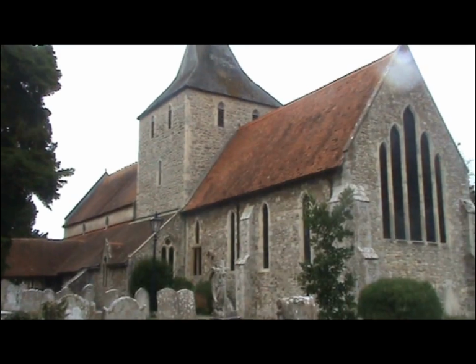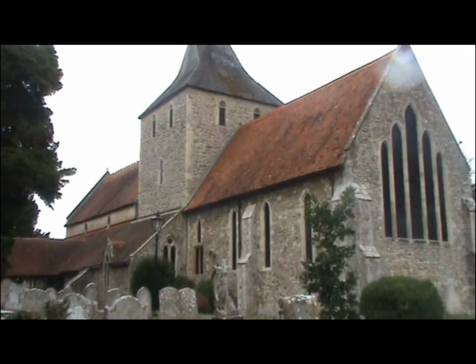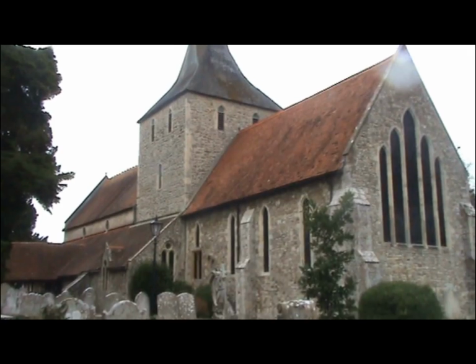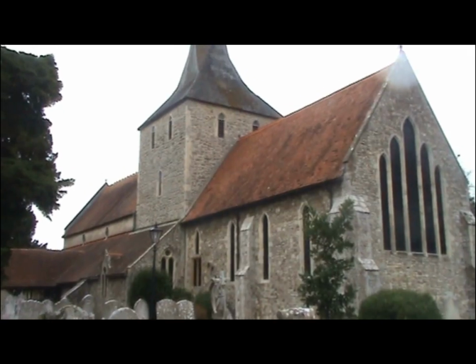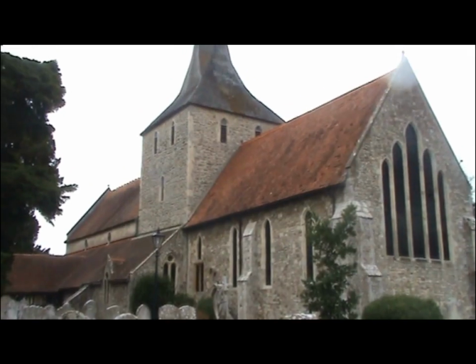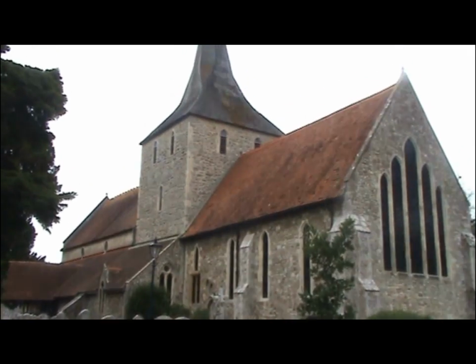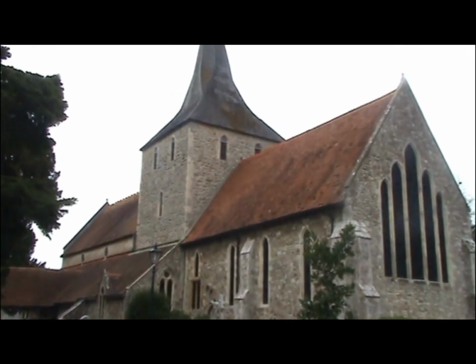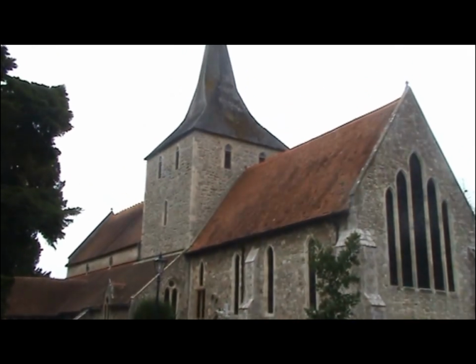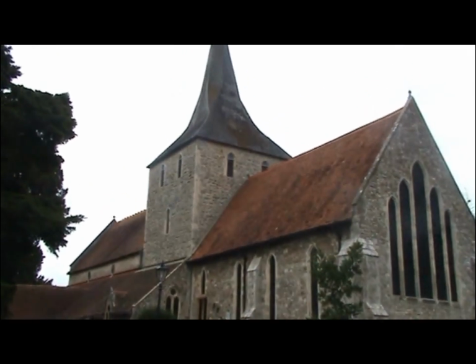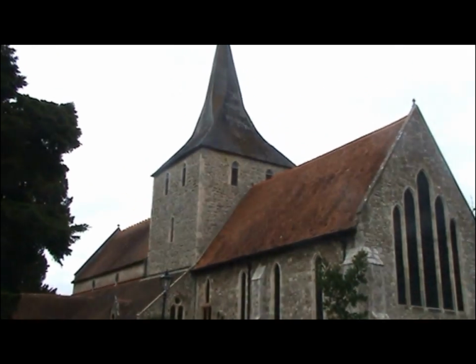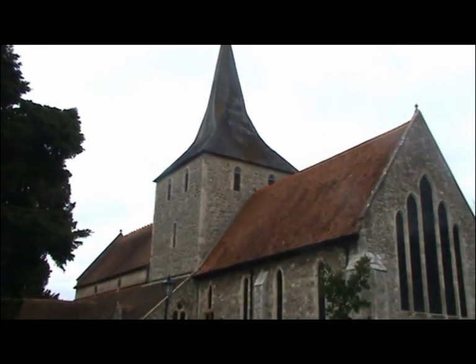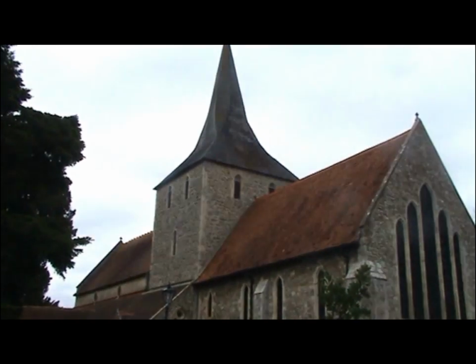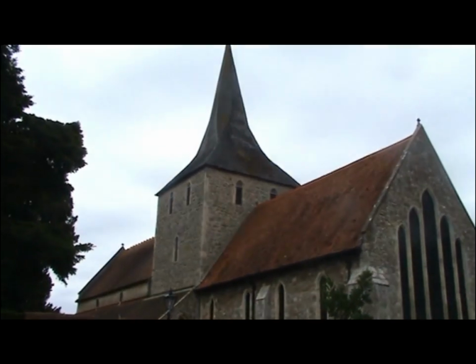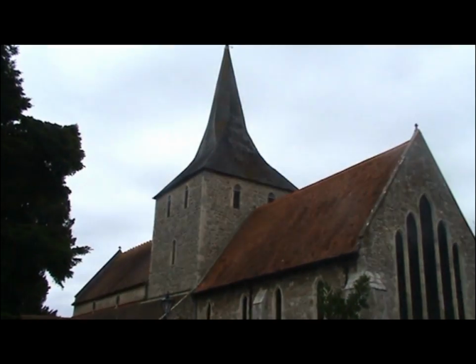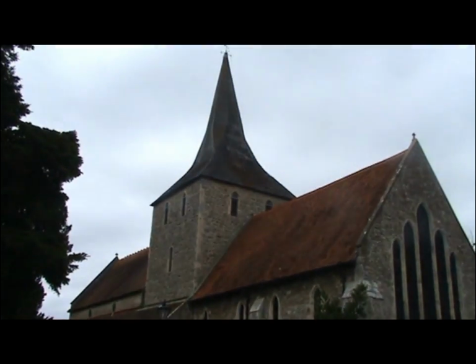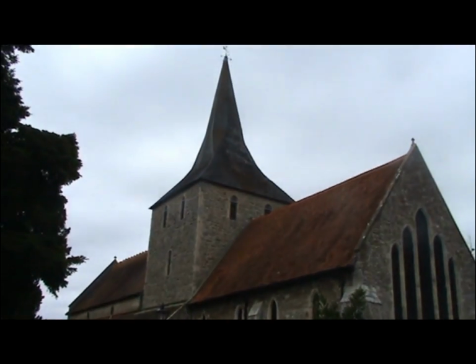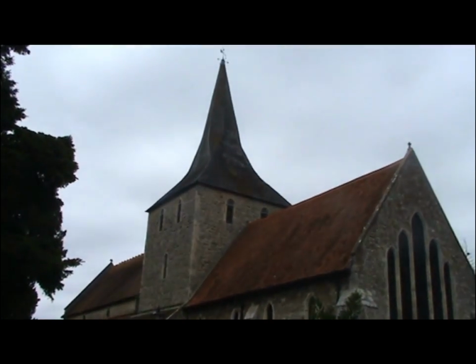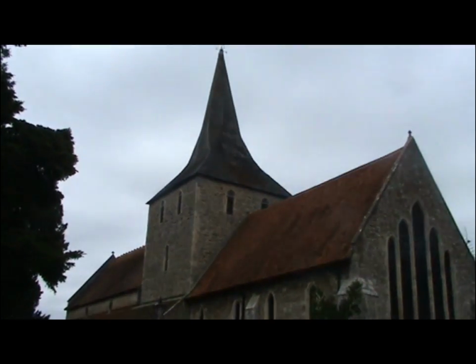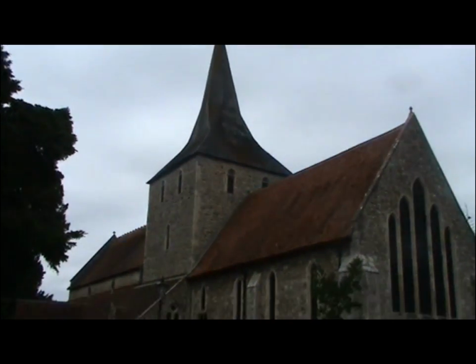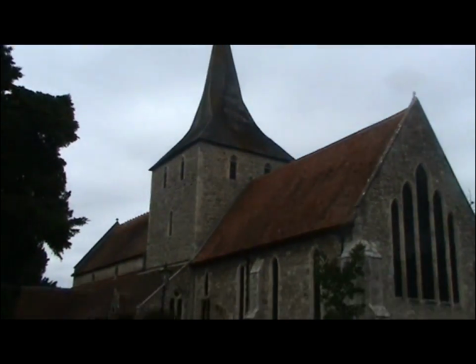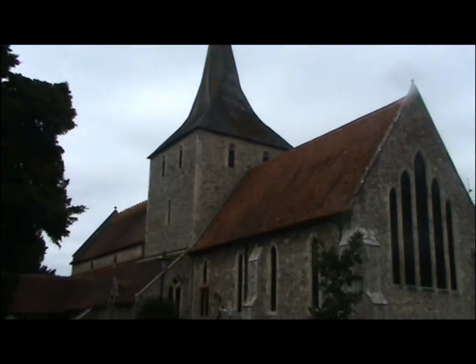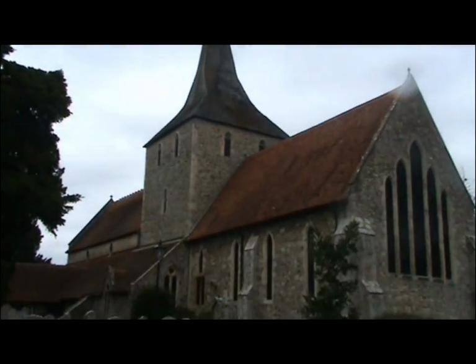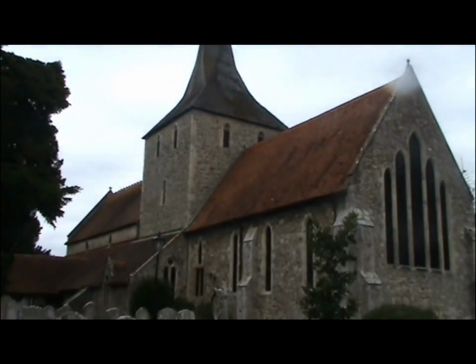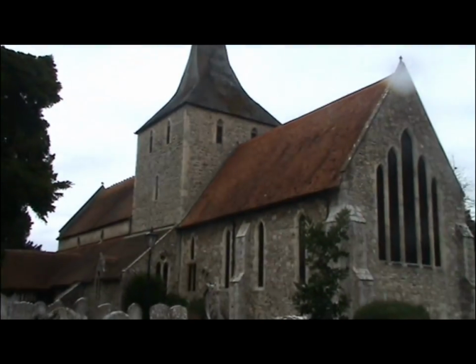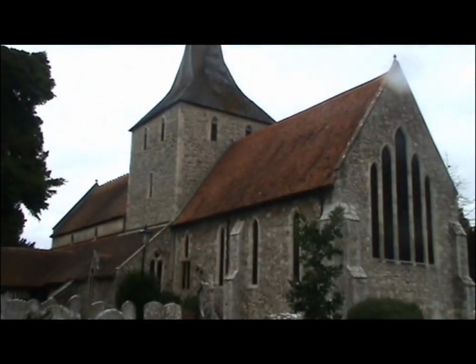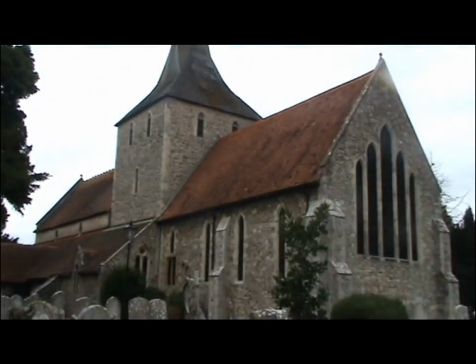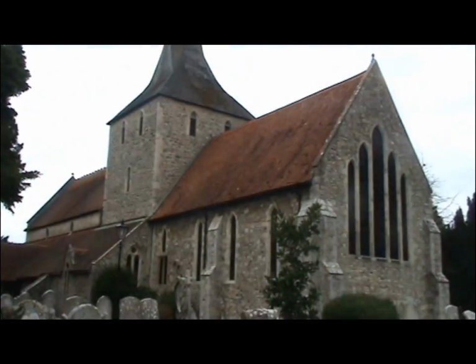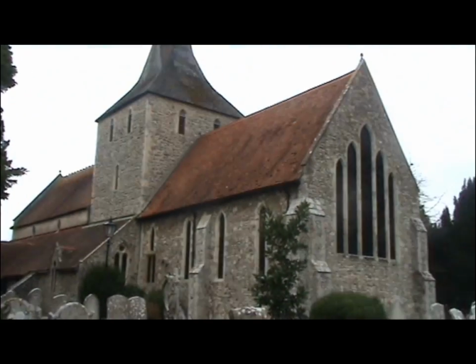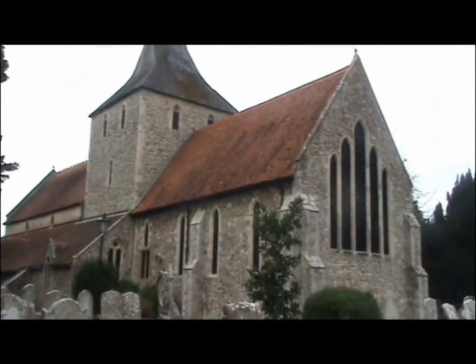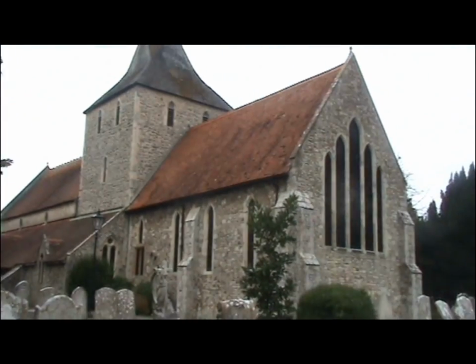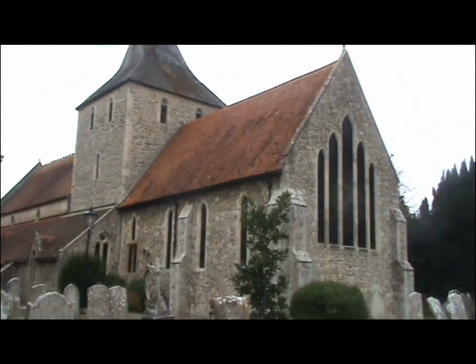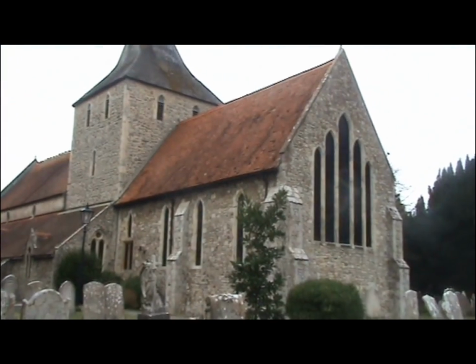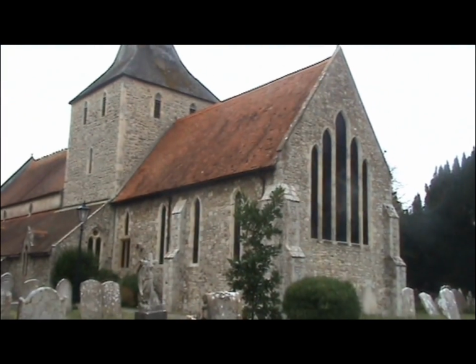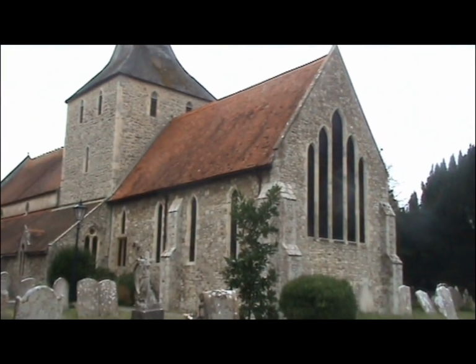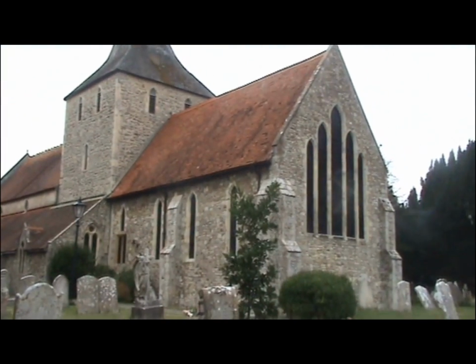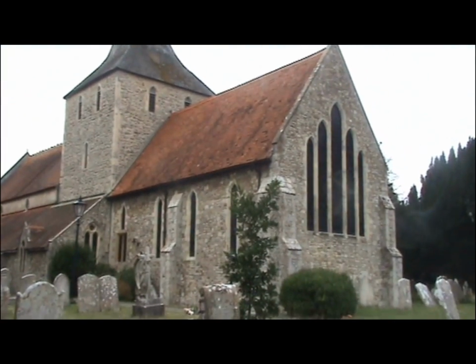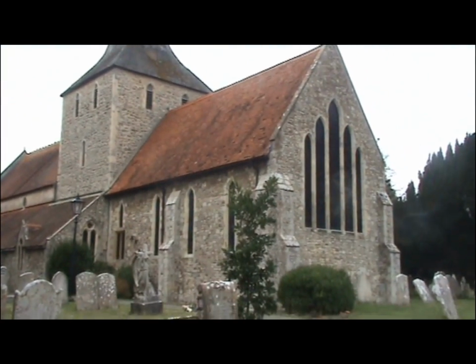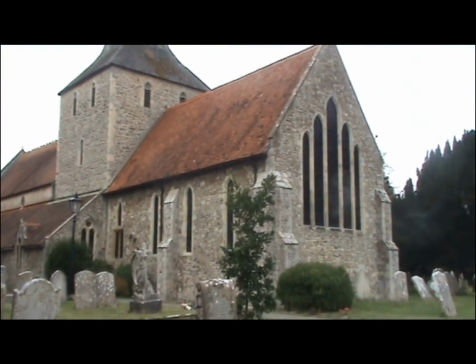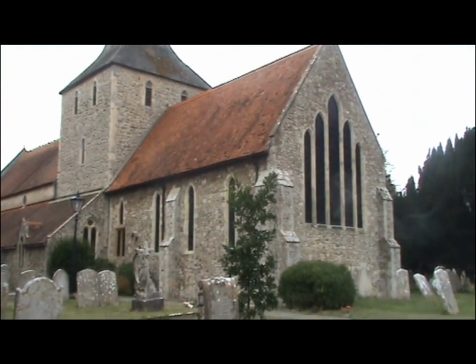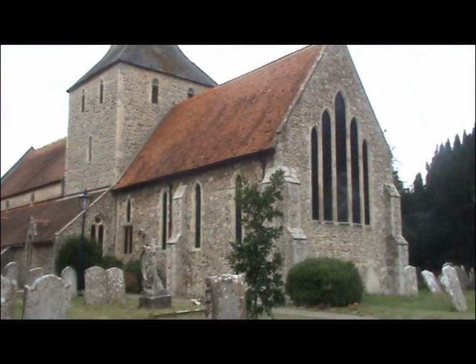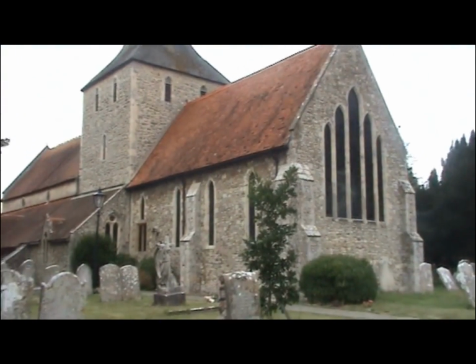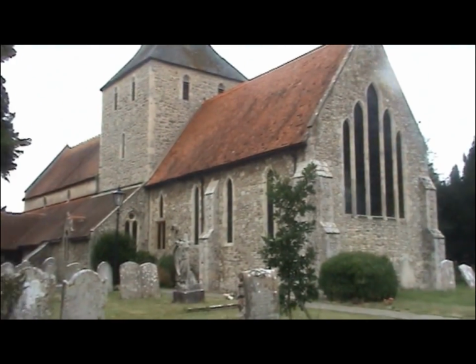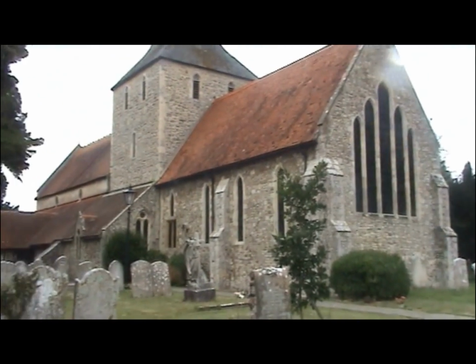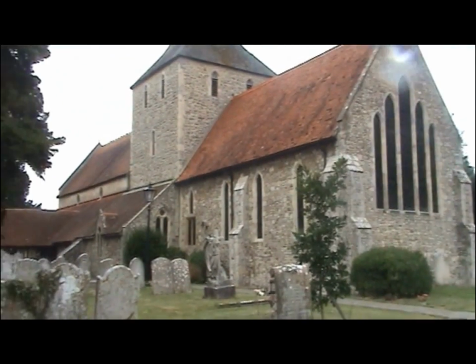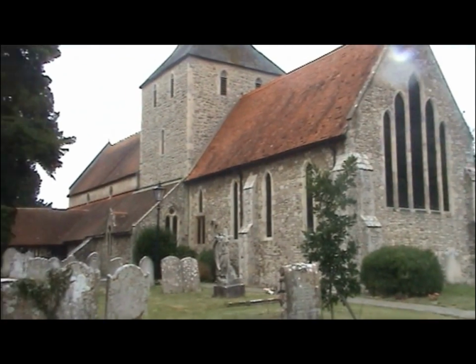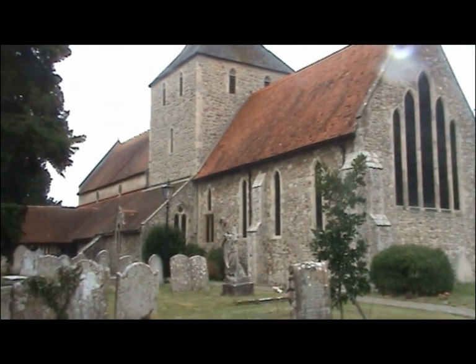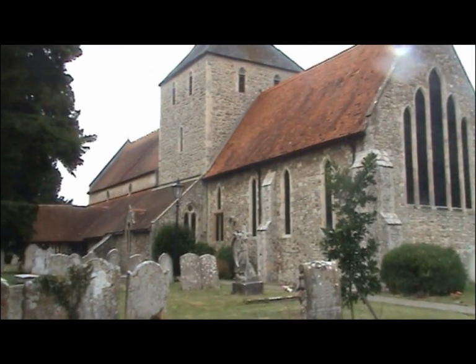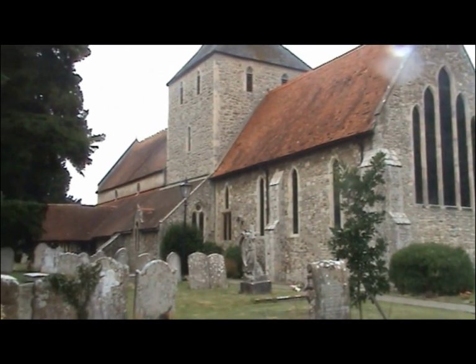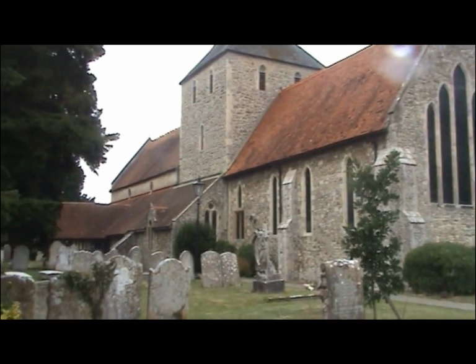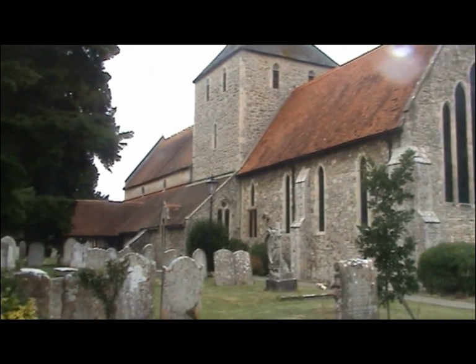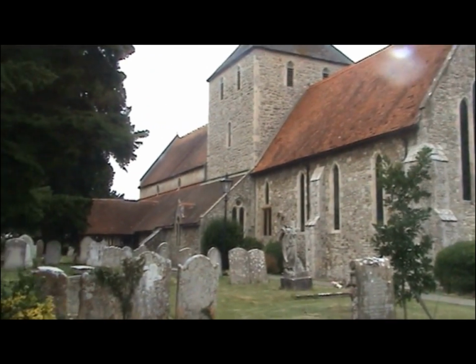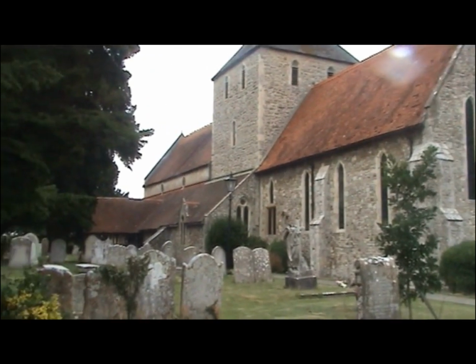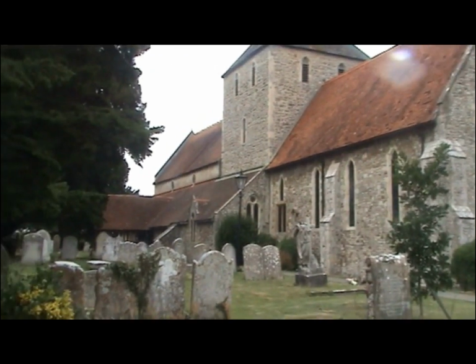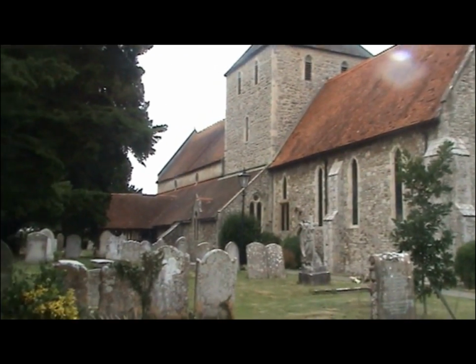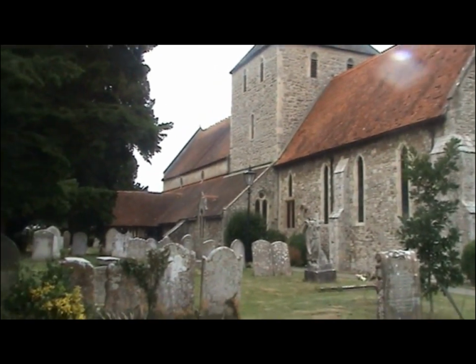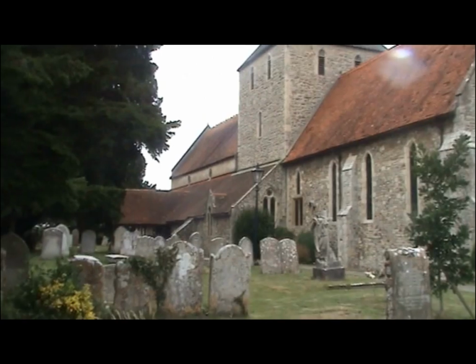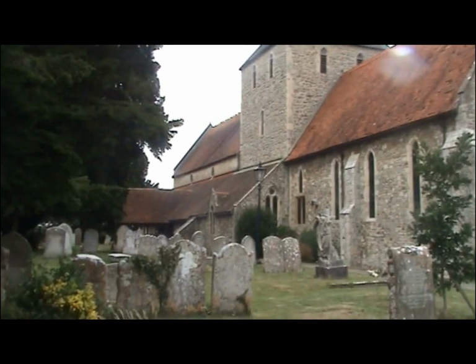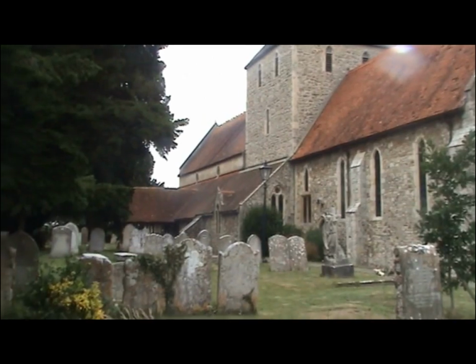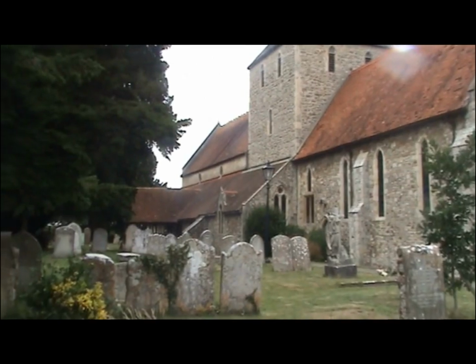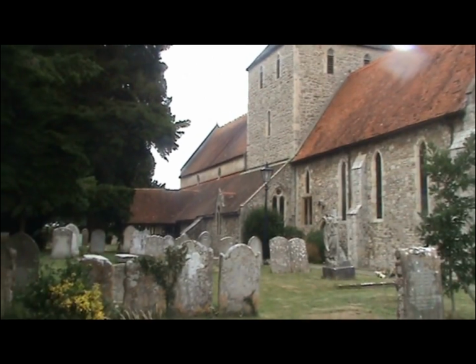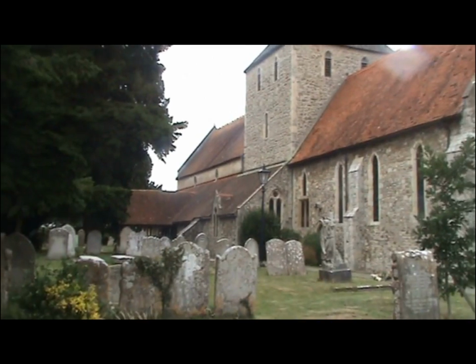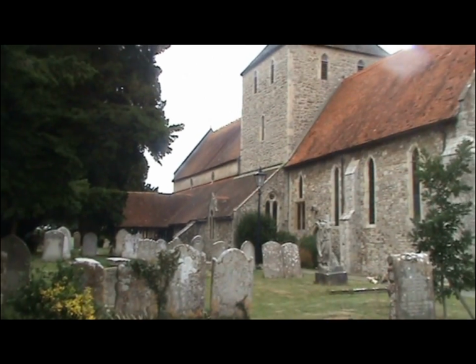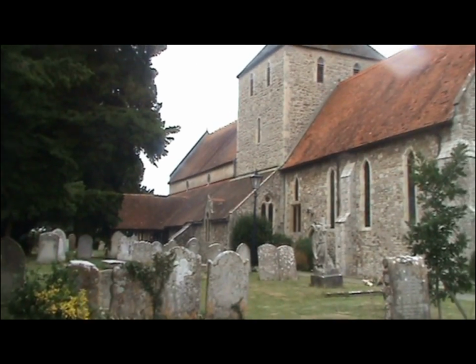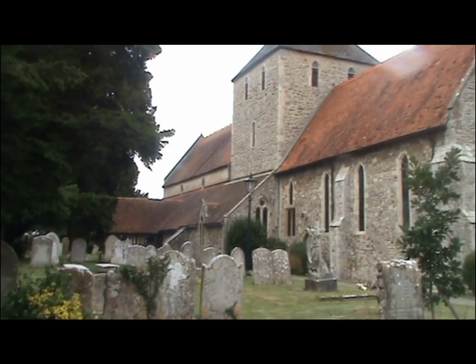This is St Mary's Church on Hayling Island. The church dates originally from the 13th century.